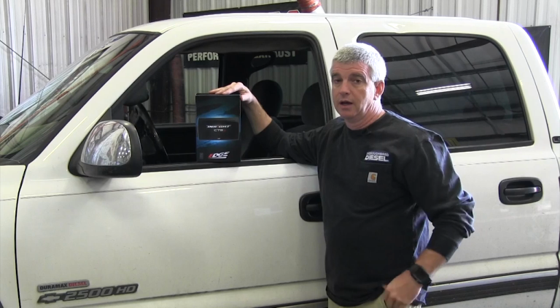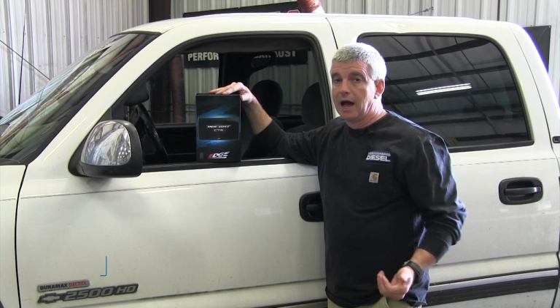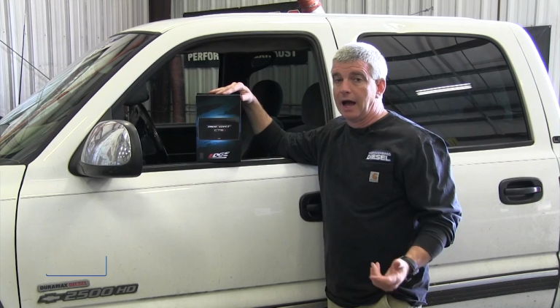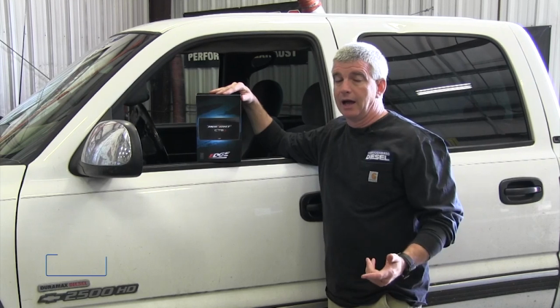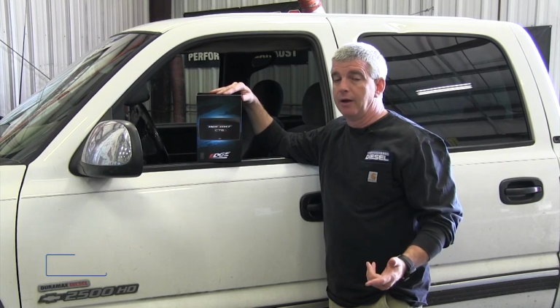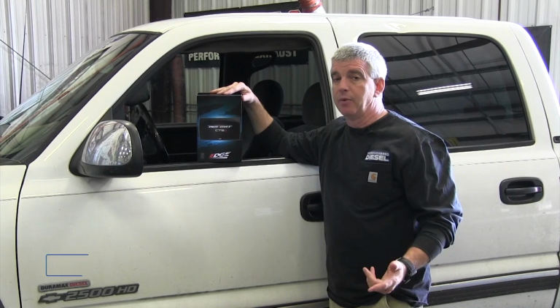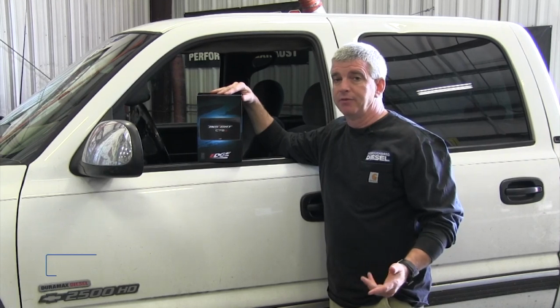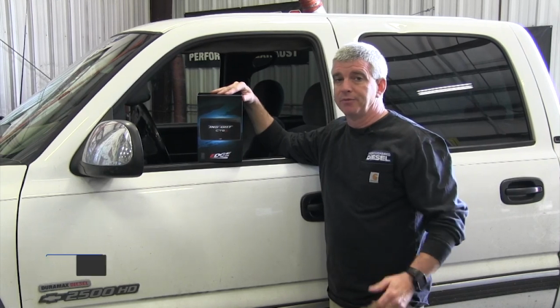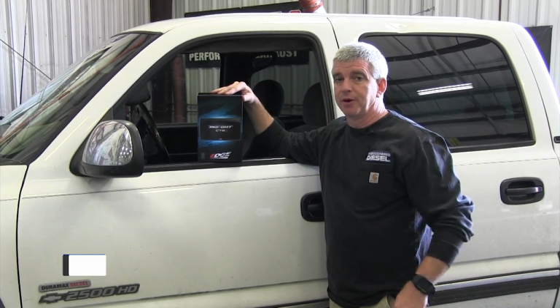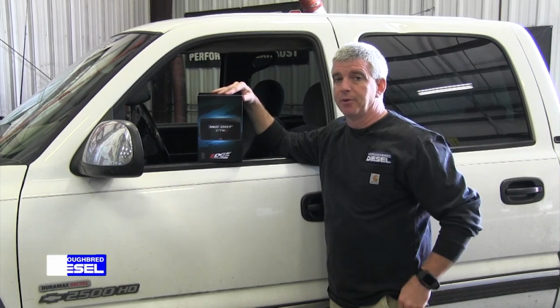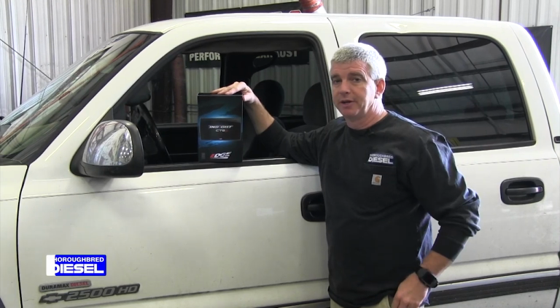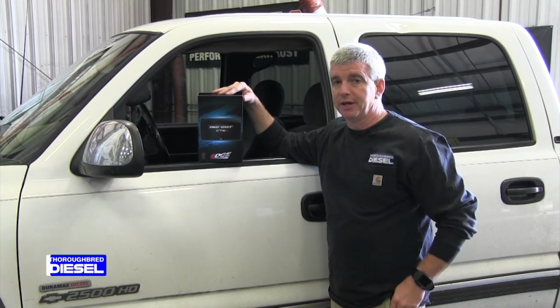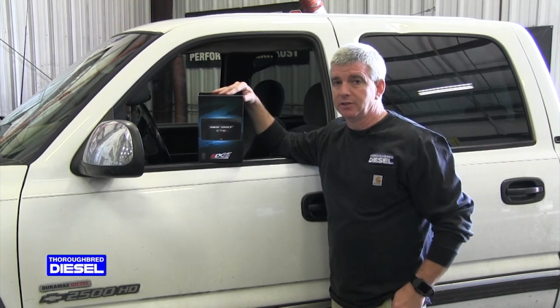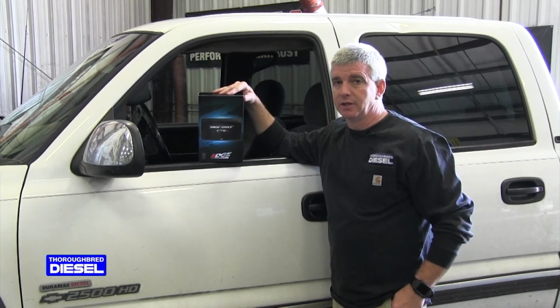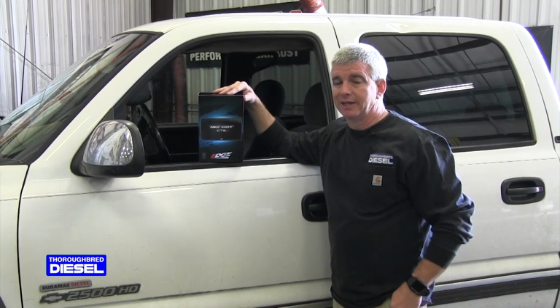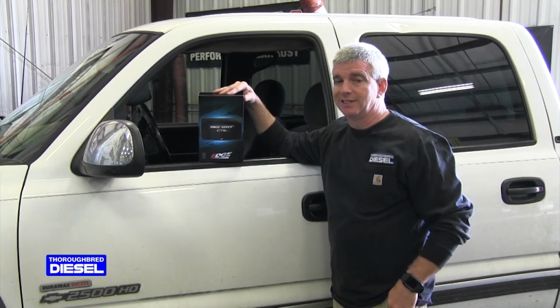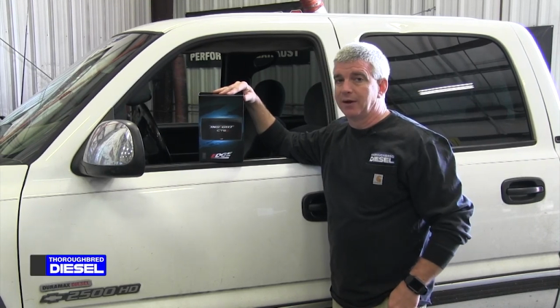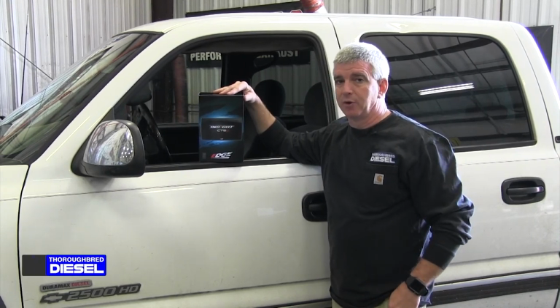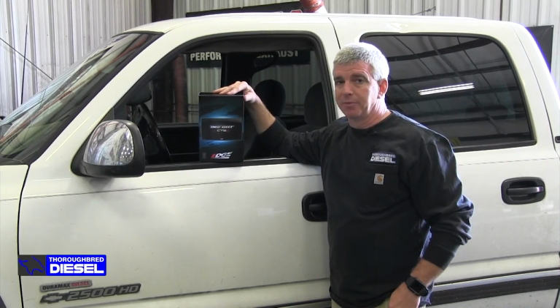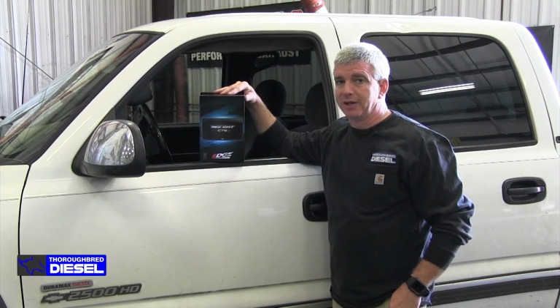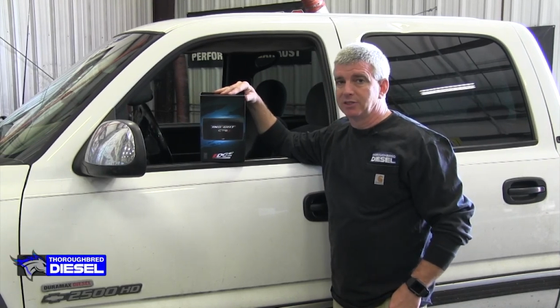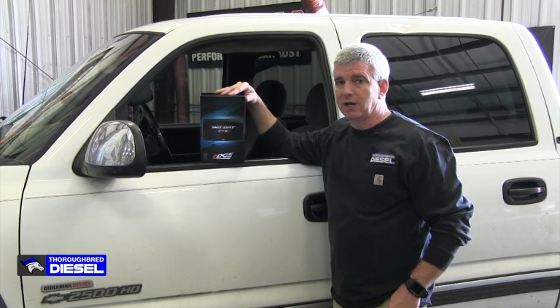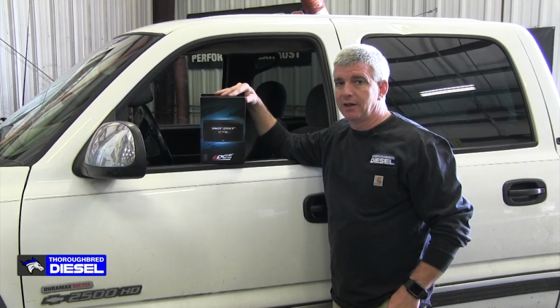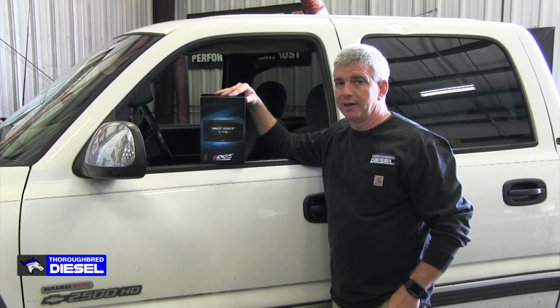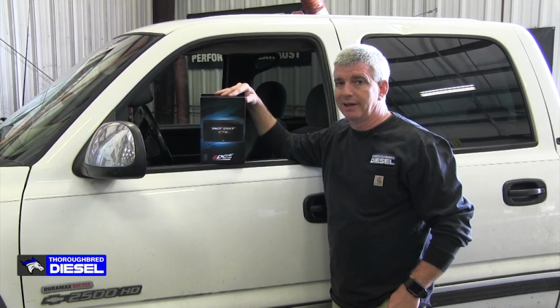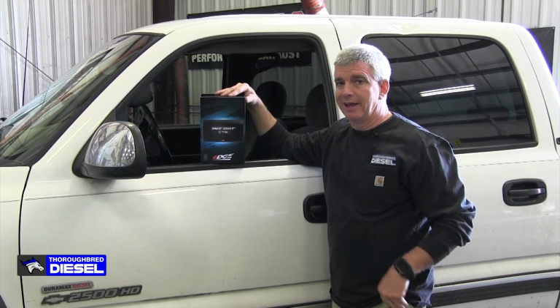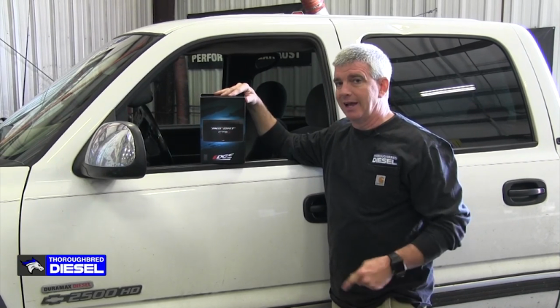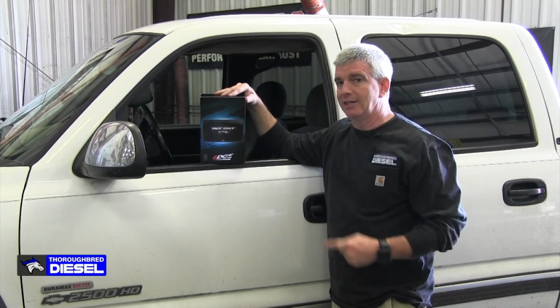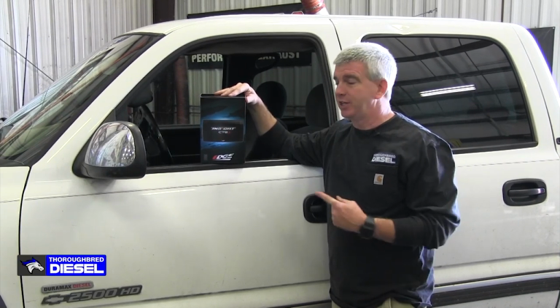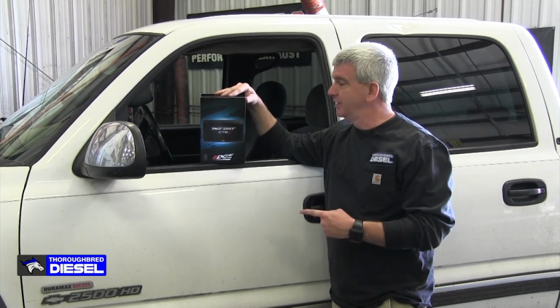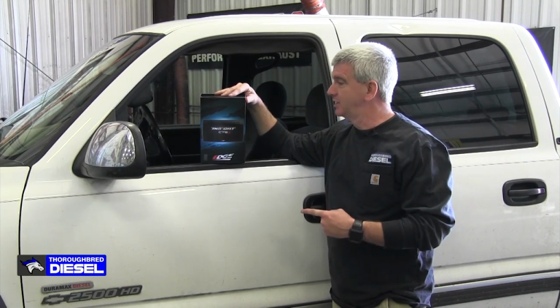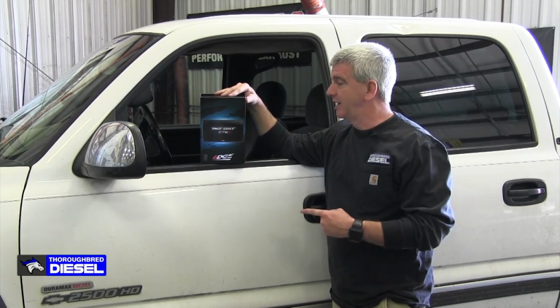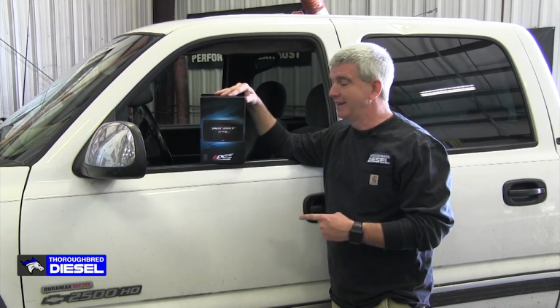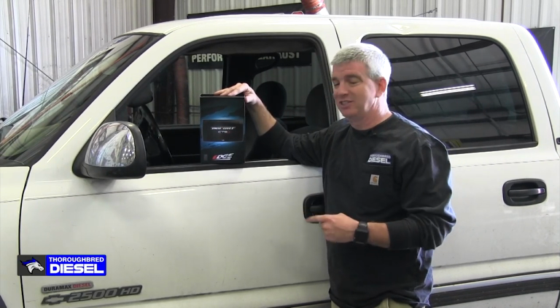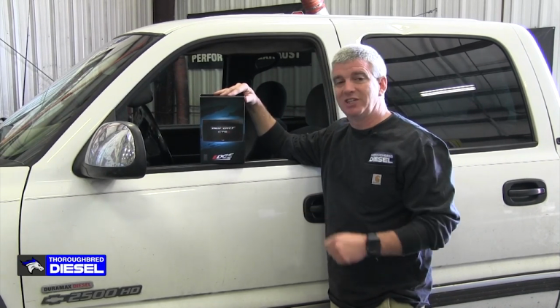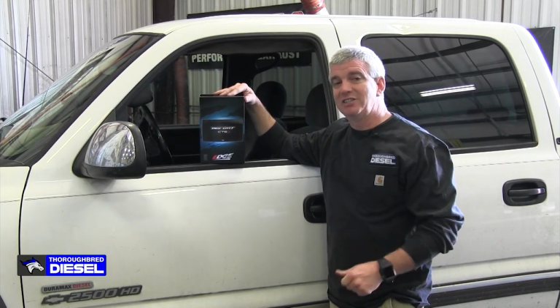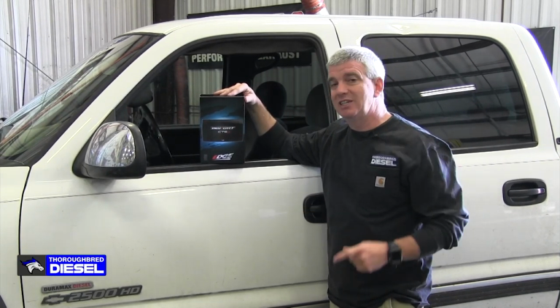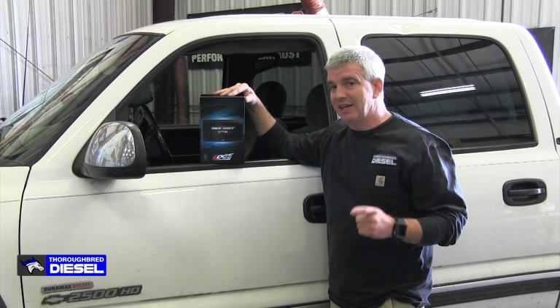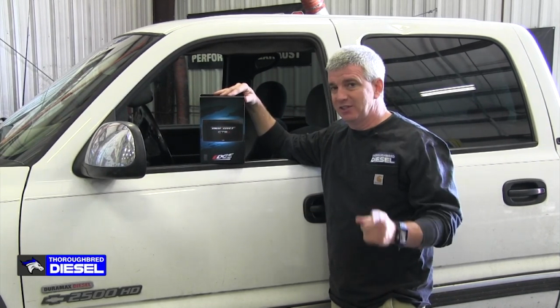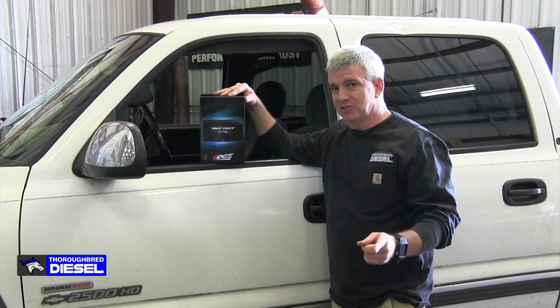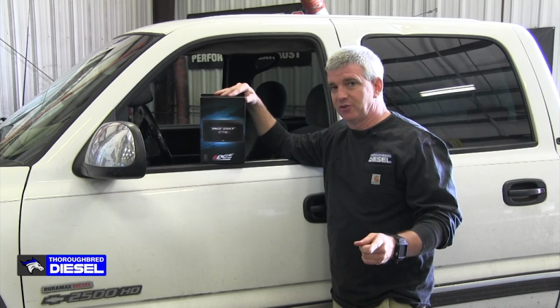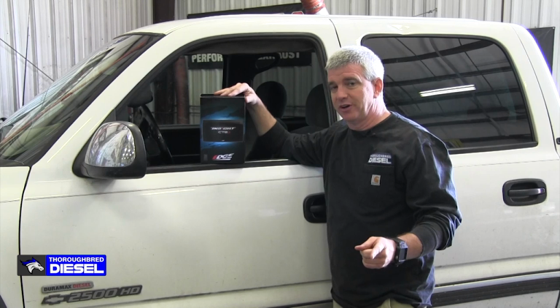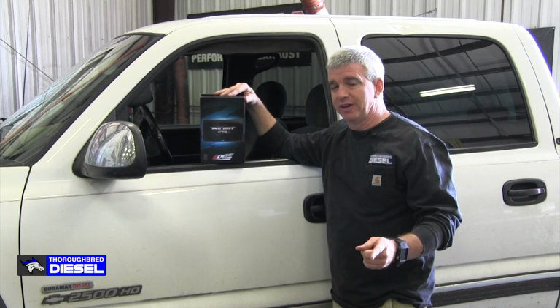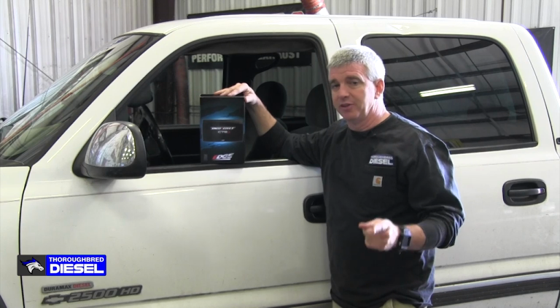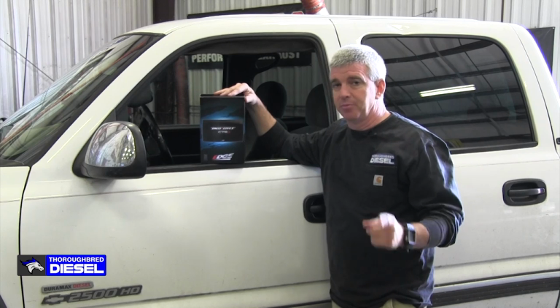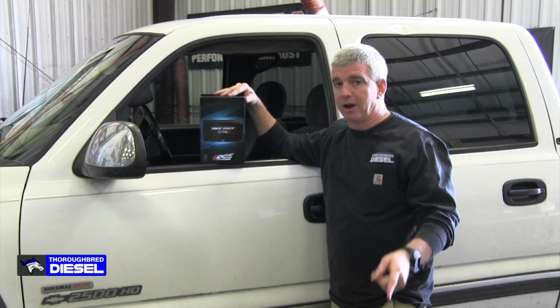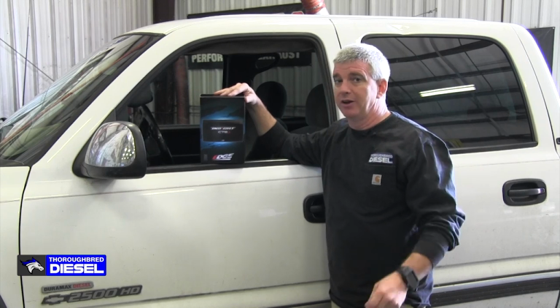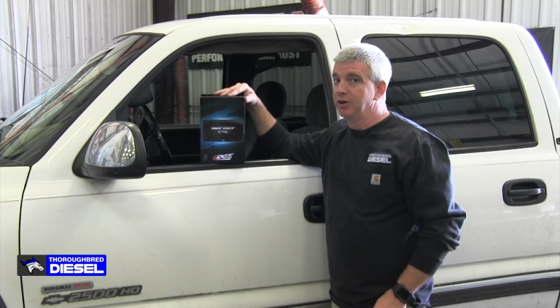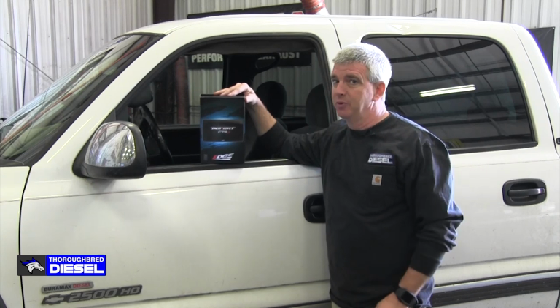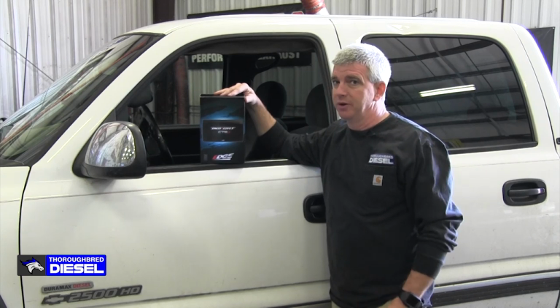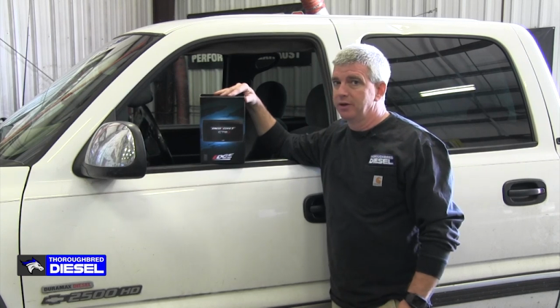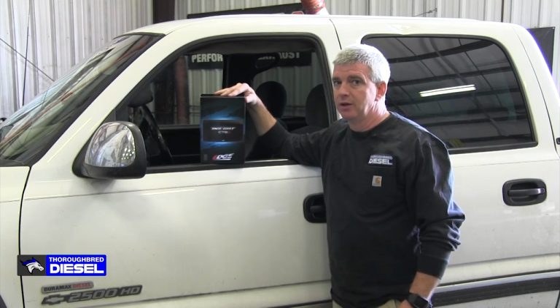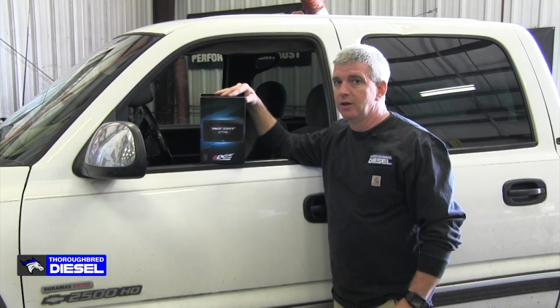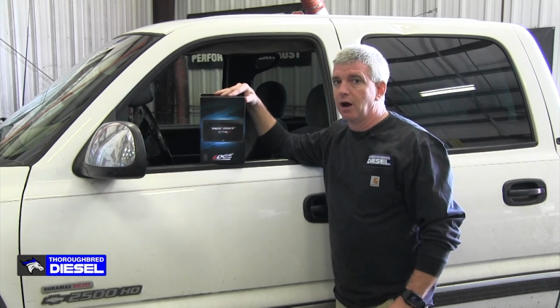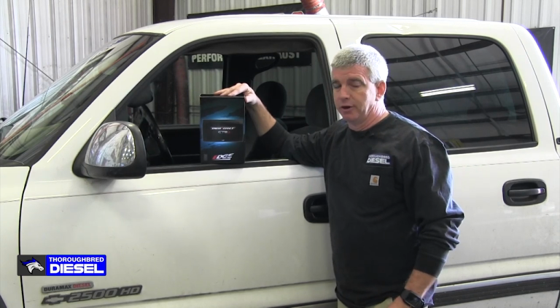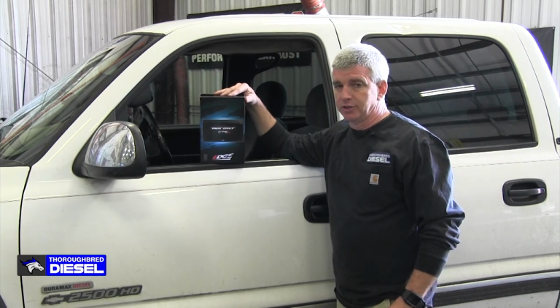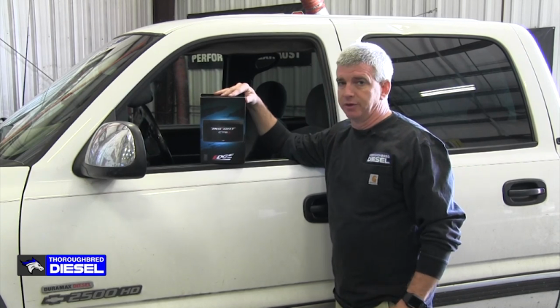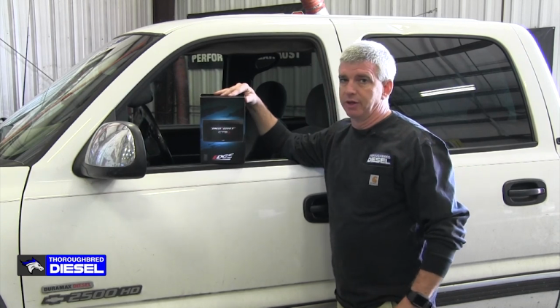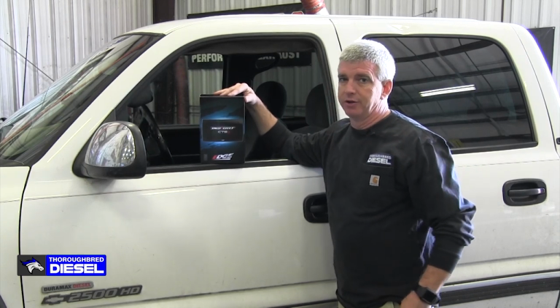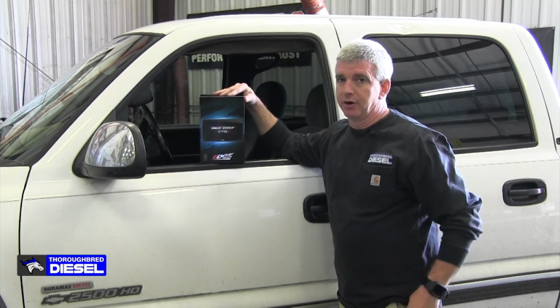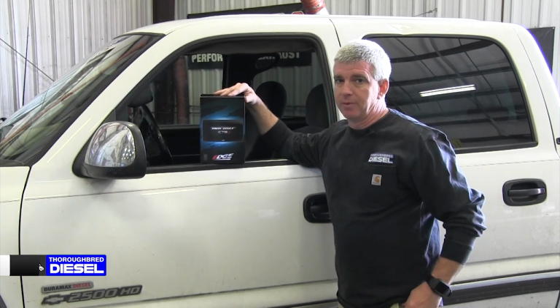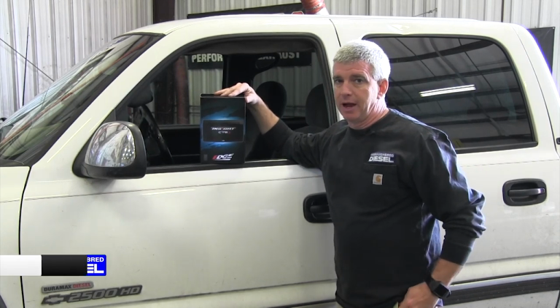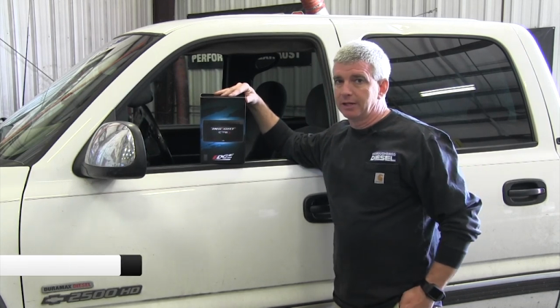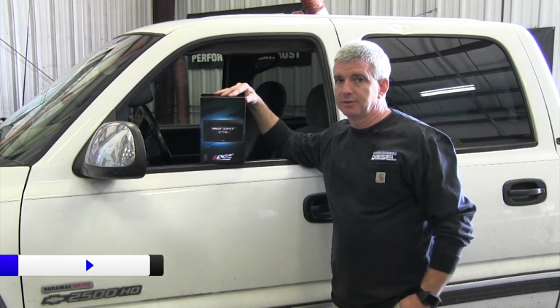Hi, I'm Wade from Thoroughbred Diesel, and today we're going to be installing an Edge Insight CTS3 — the brand new one — on a Chevrolet Duramax.